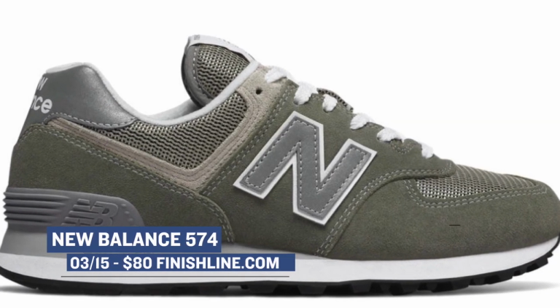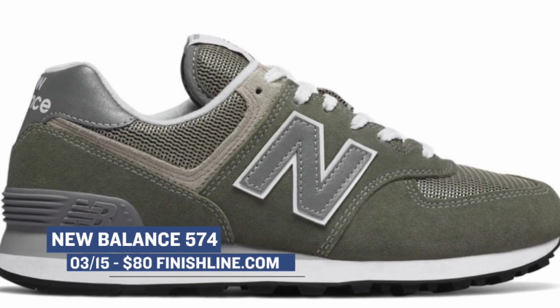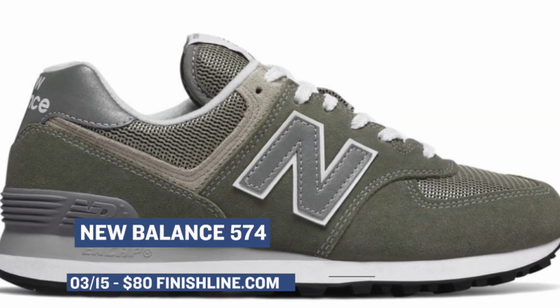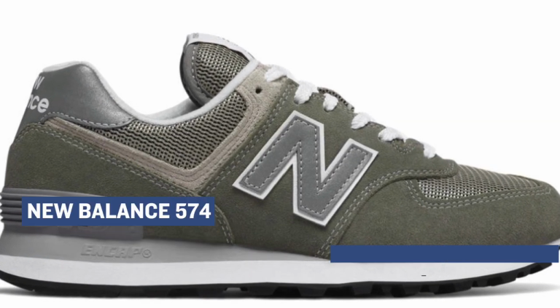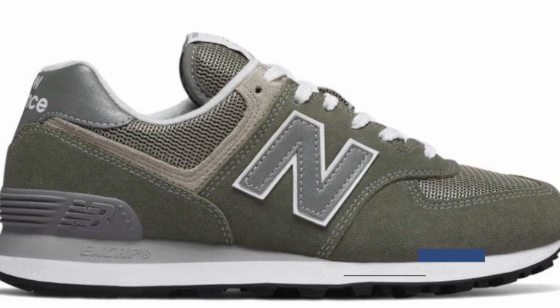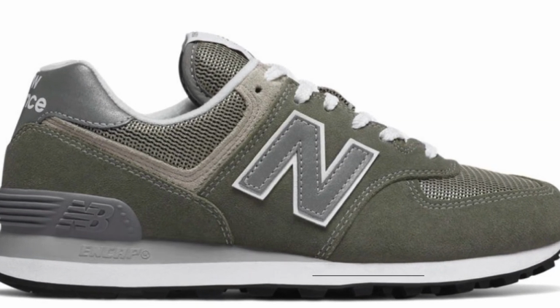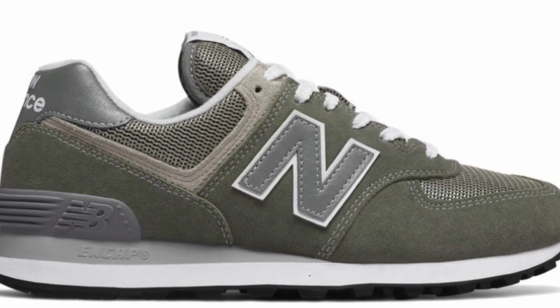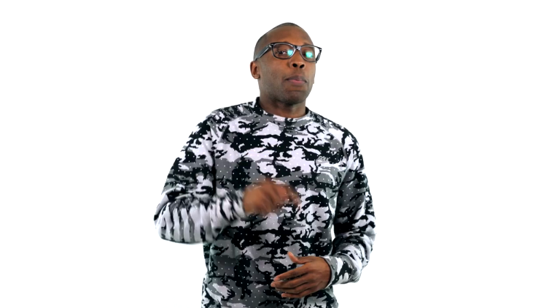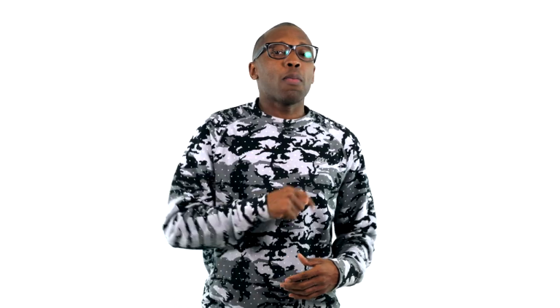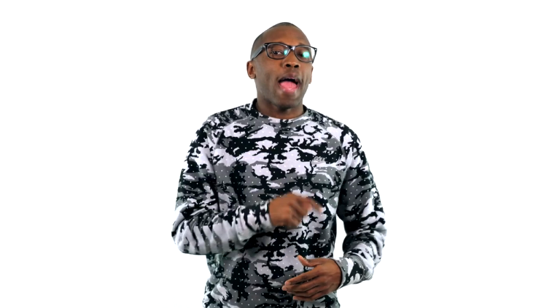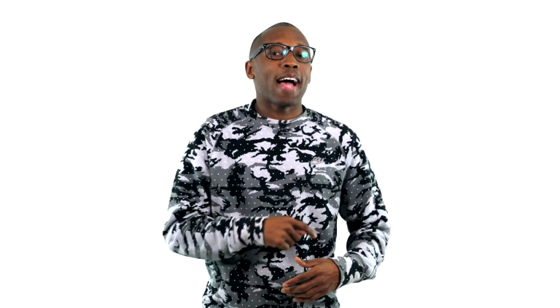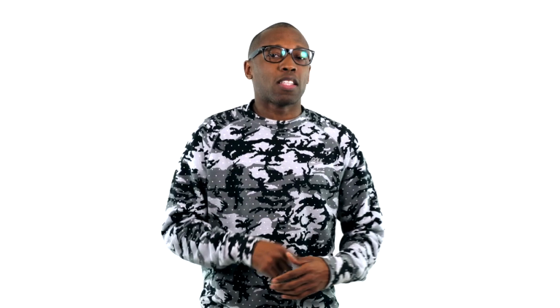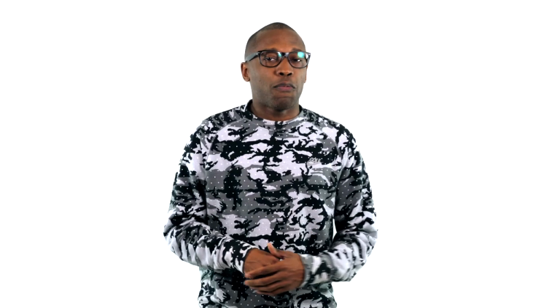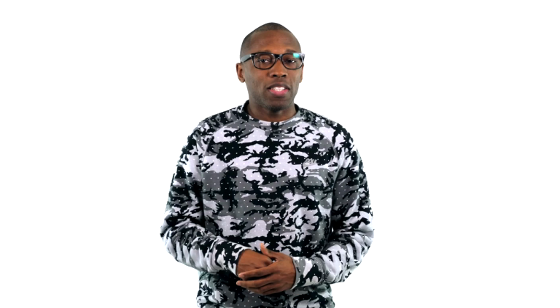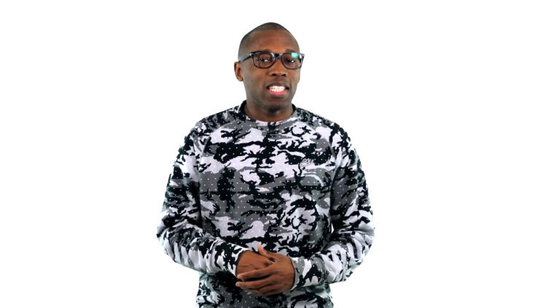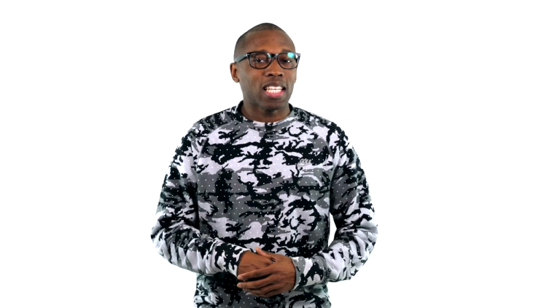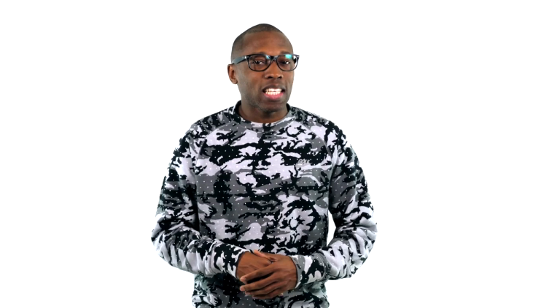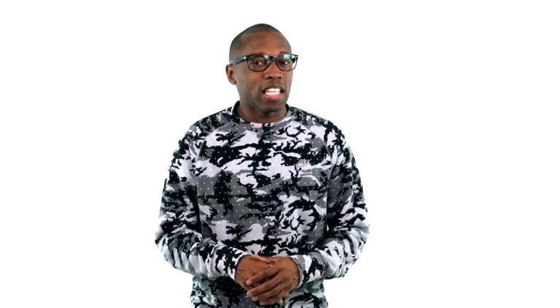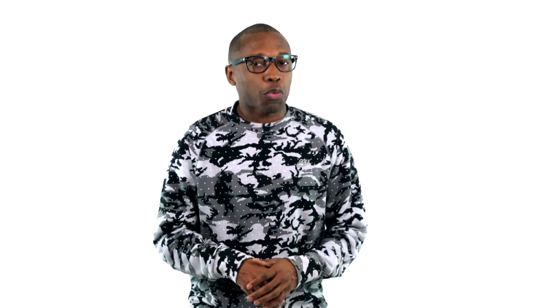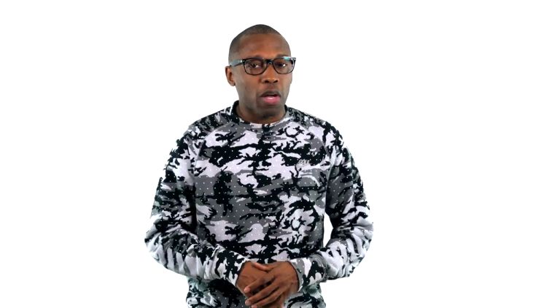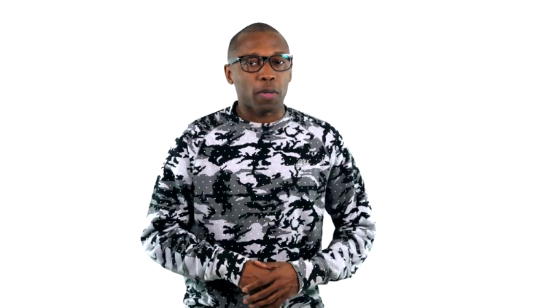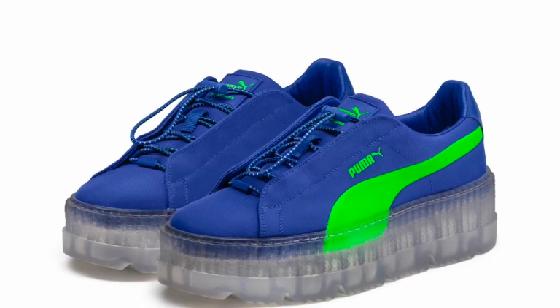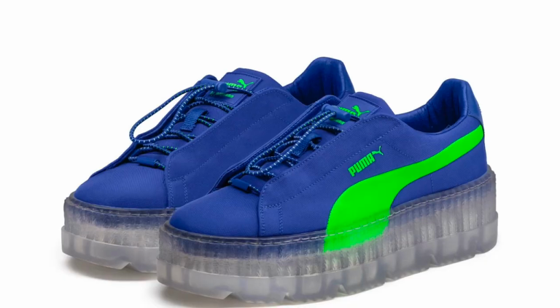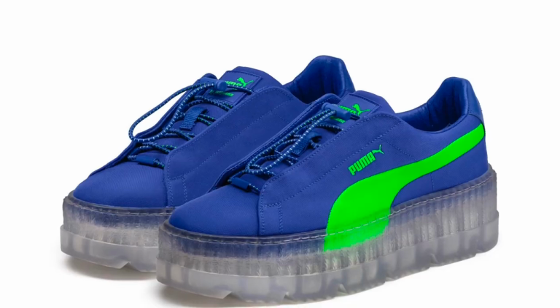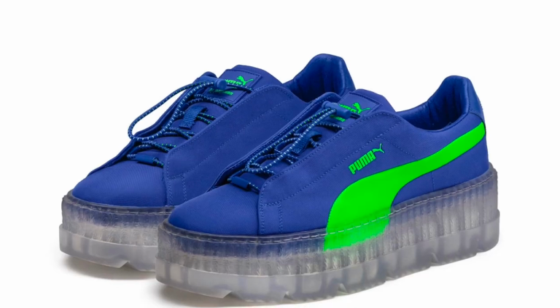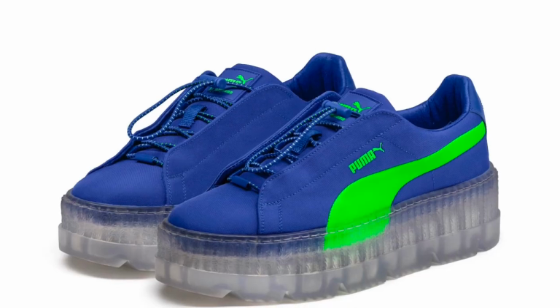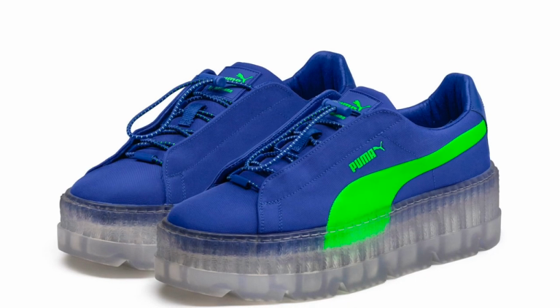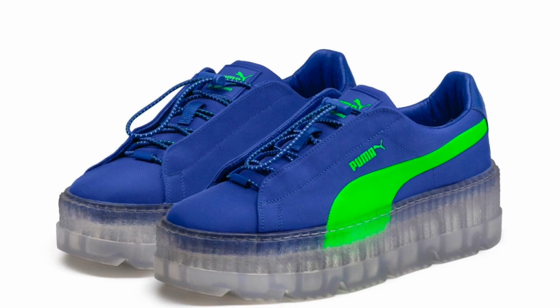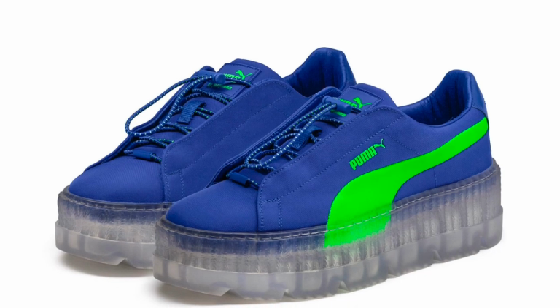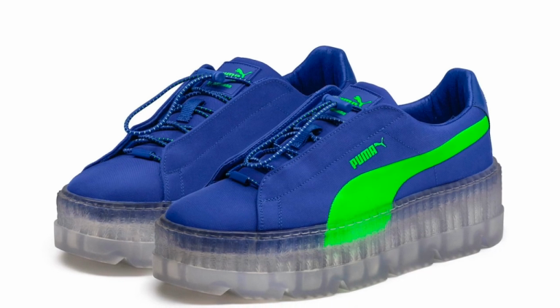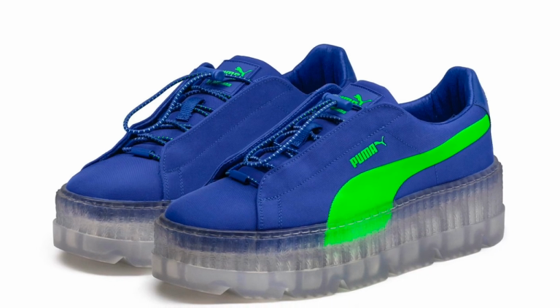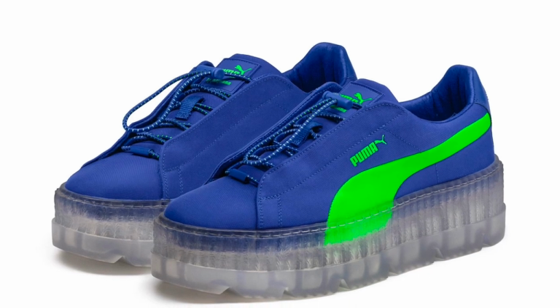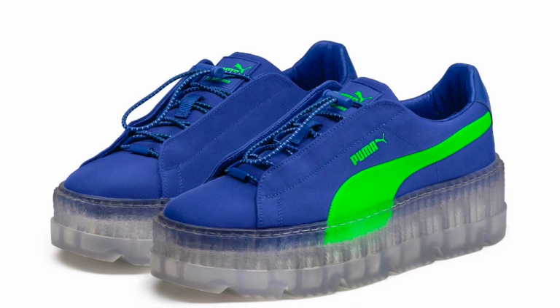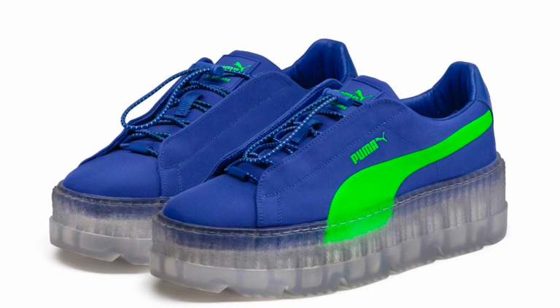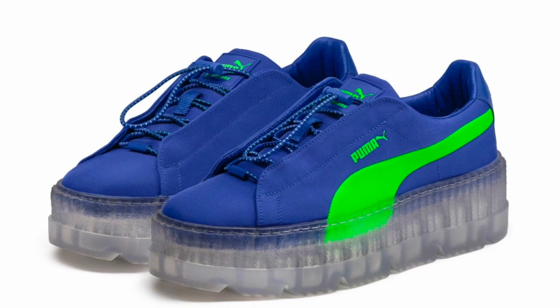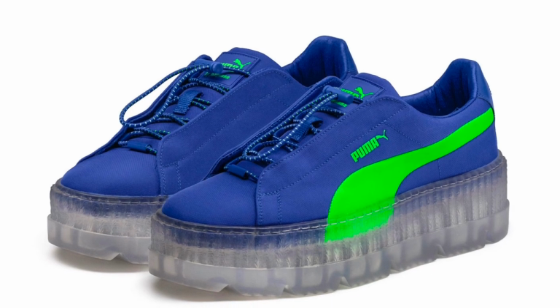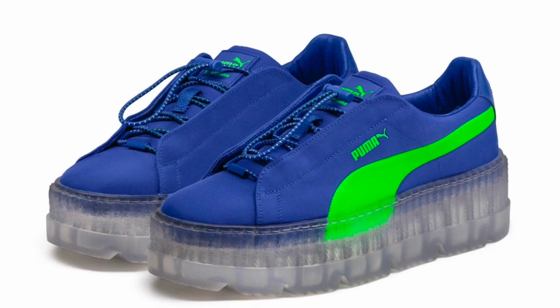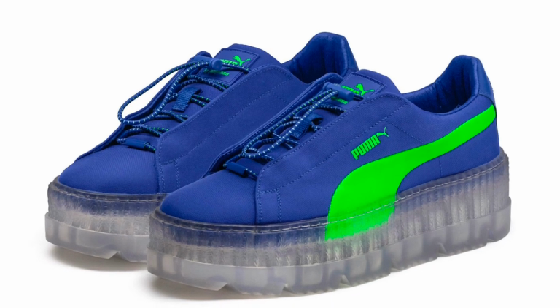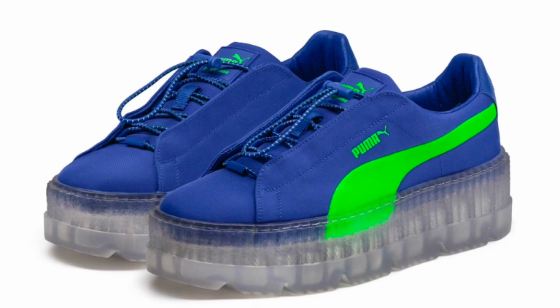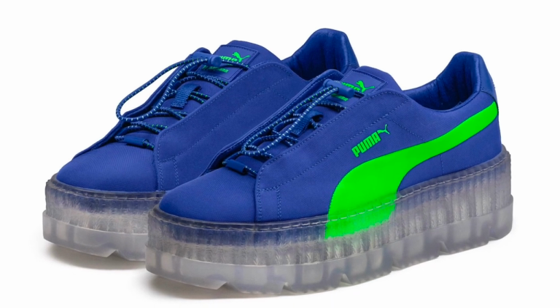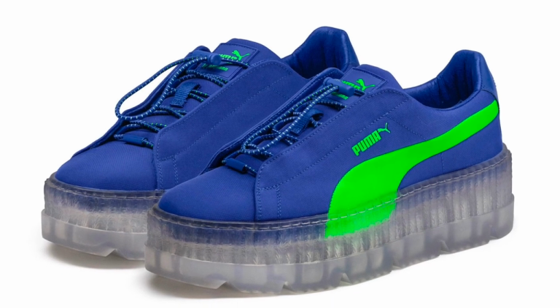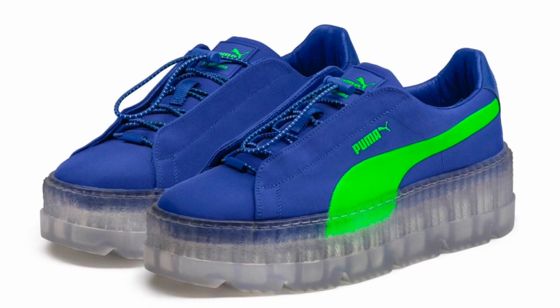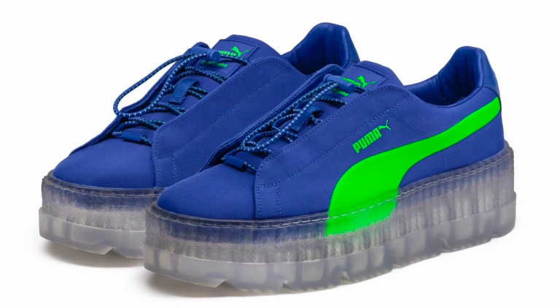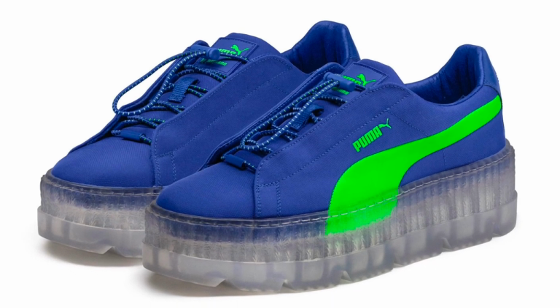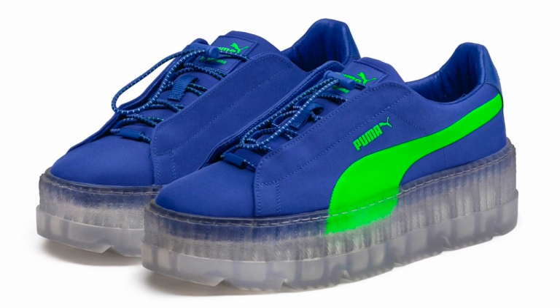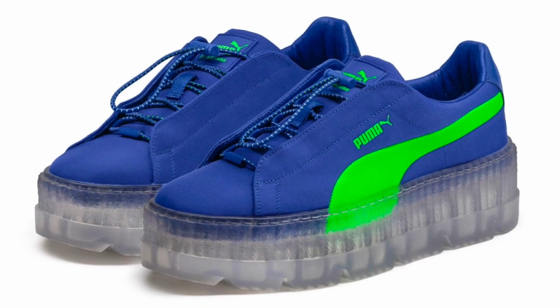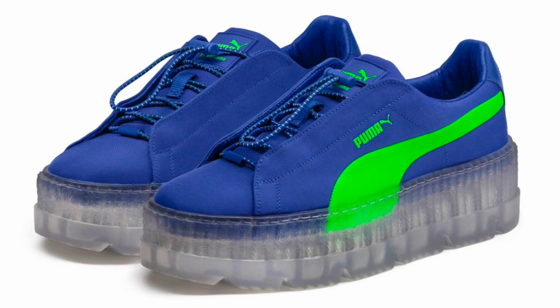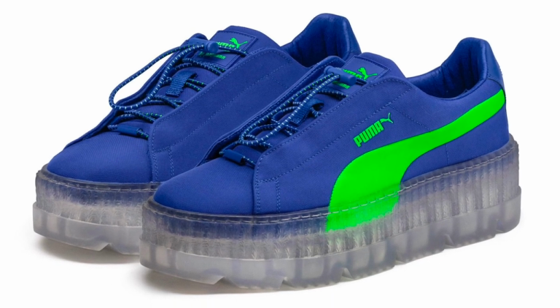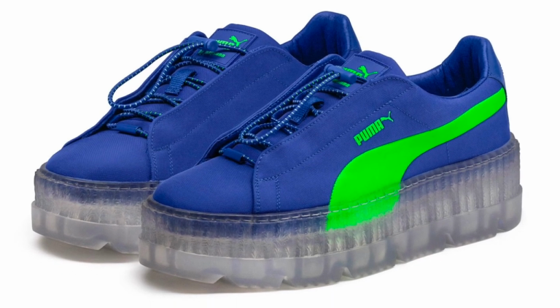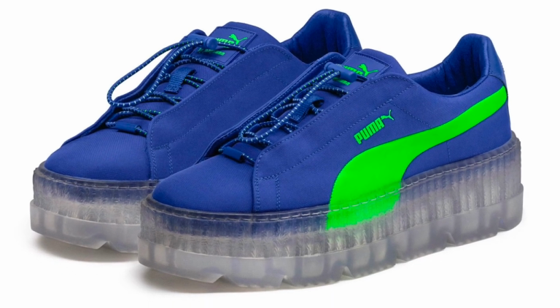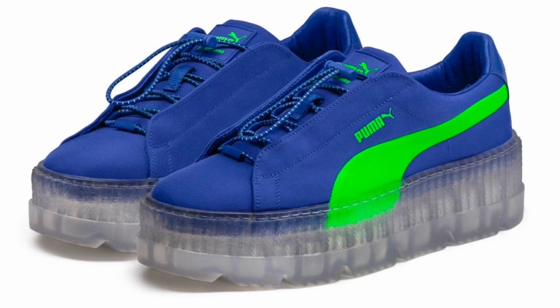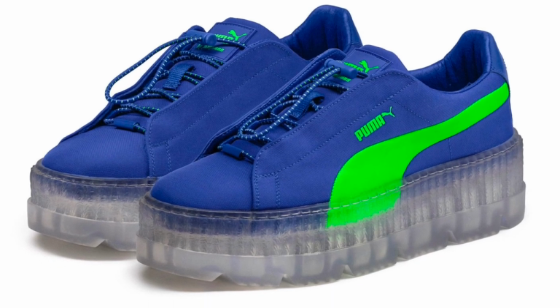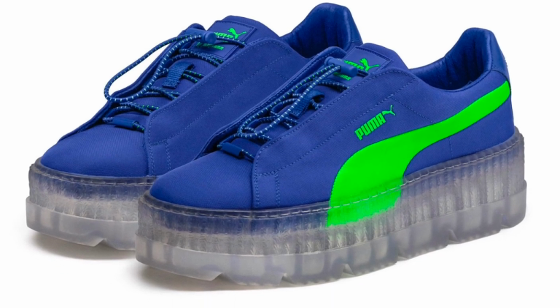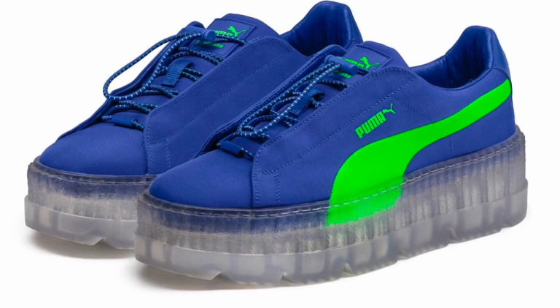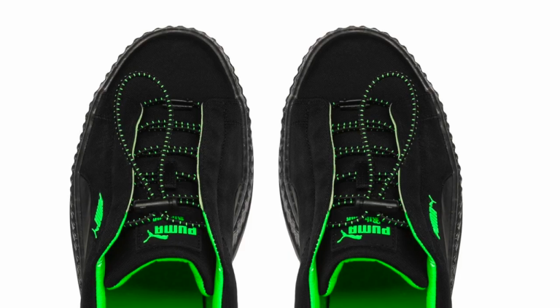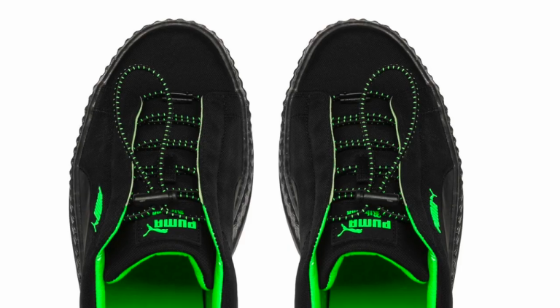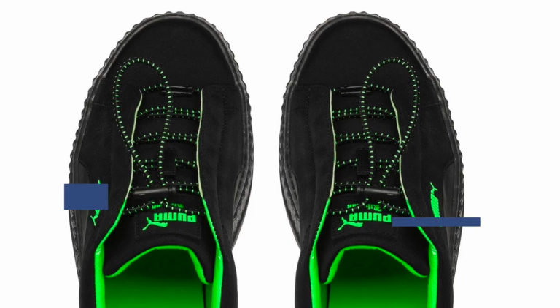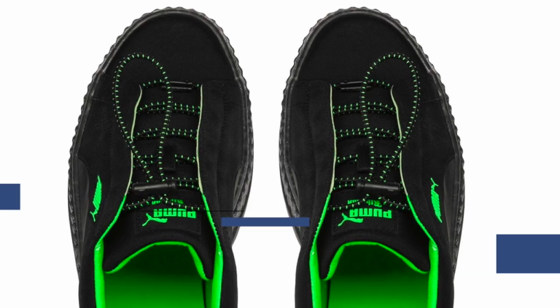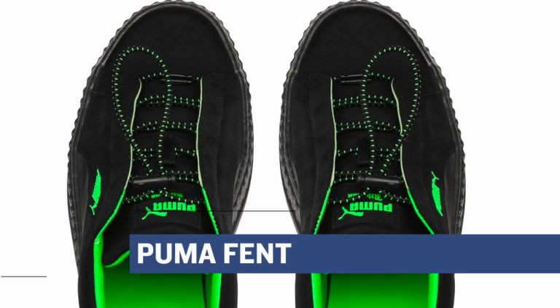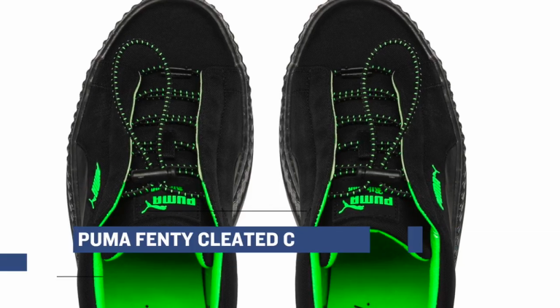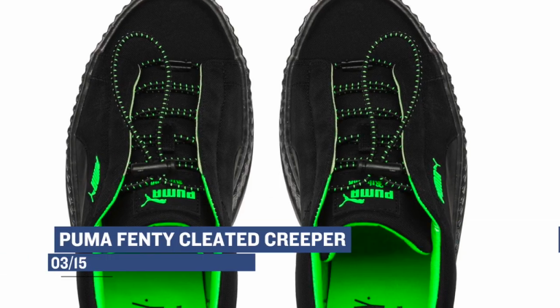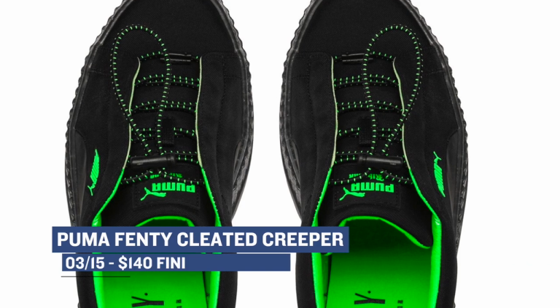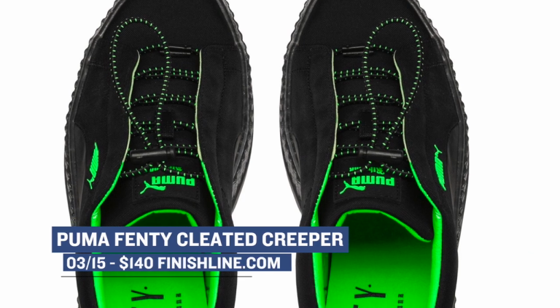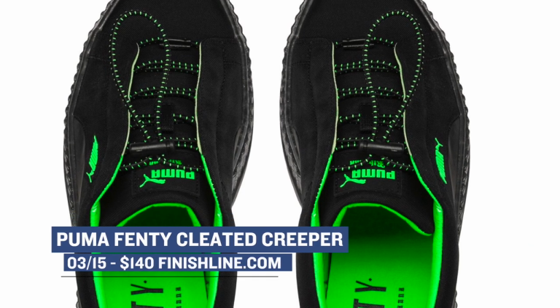Sticking with the ladies, Puma has the Fenty Cleated Creeper dropping in two new colors. The first is Dazzling Blue, and the second is Puma Black. Those will cost you $140.